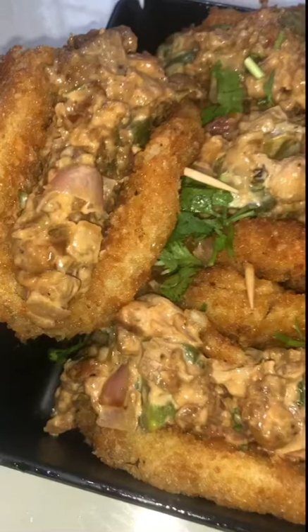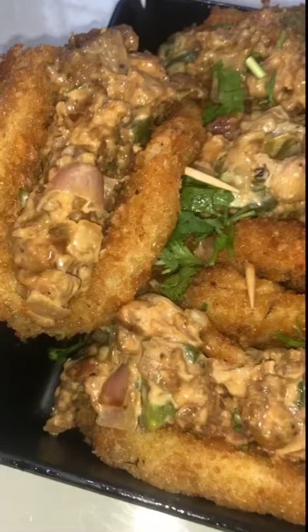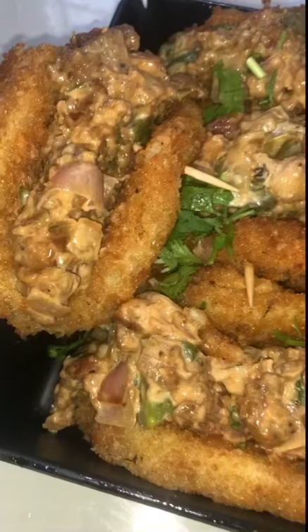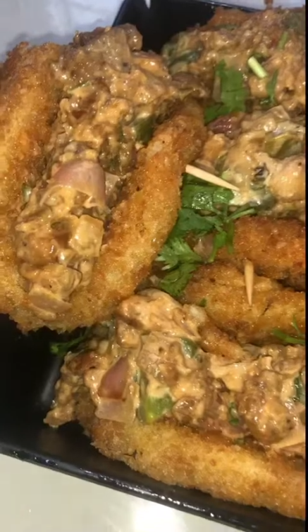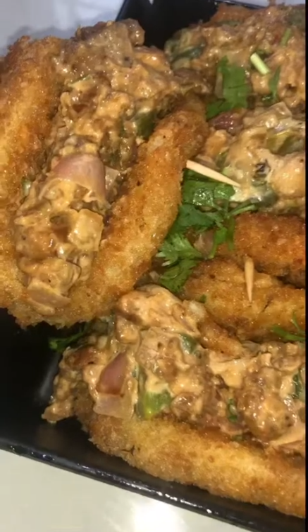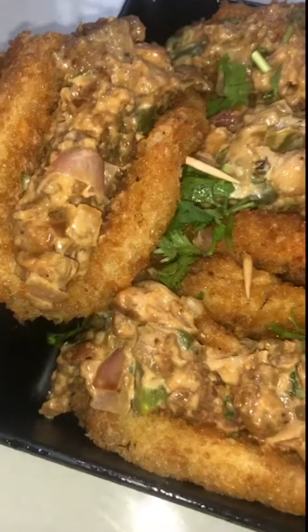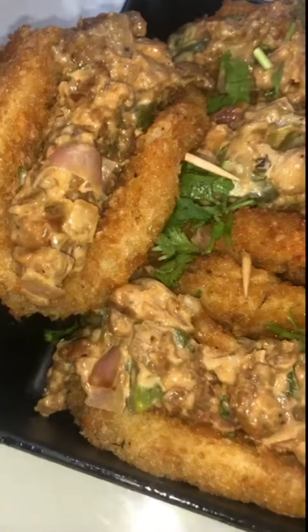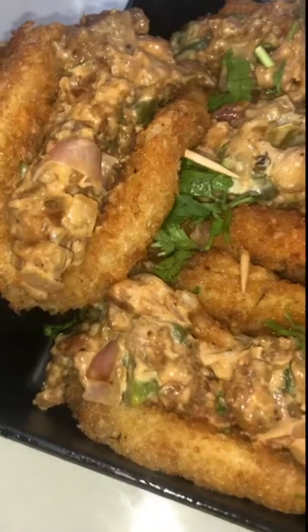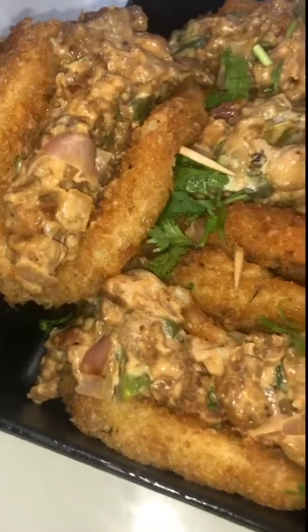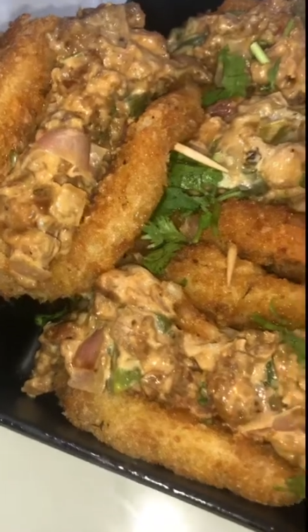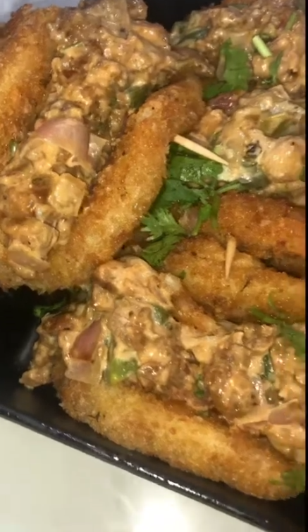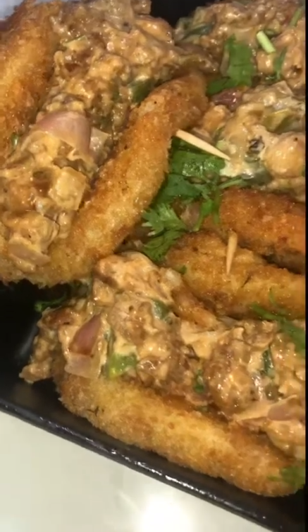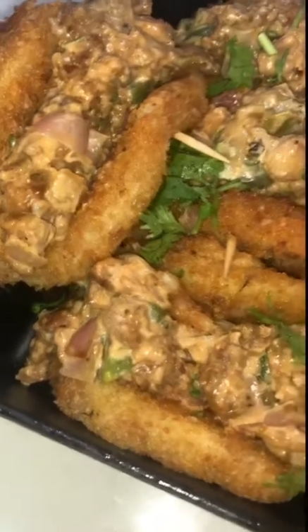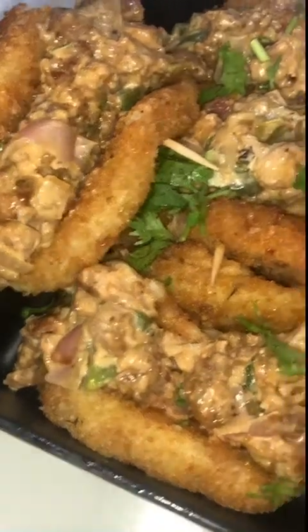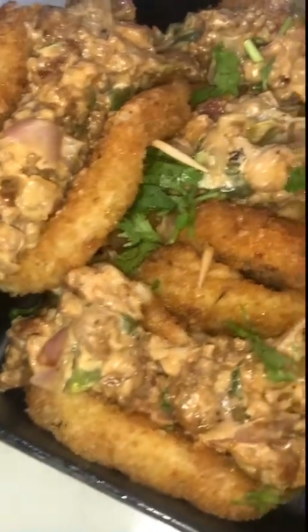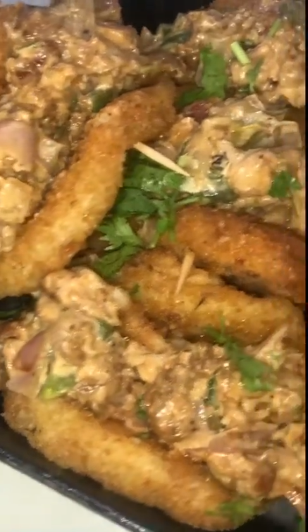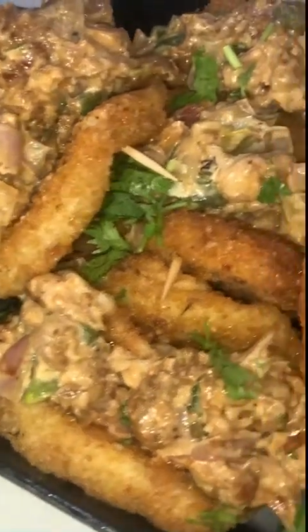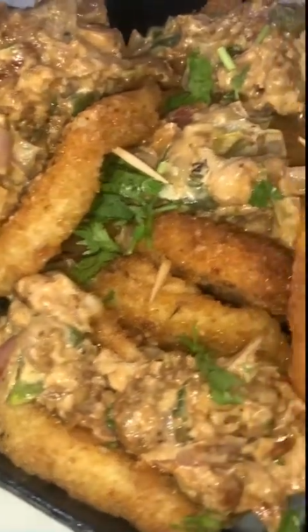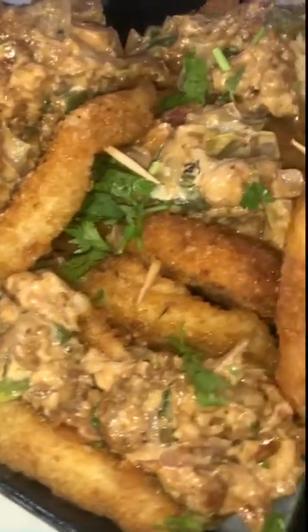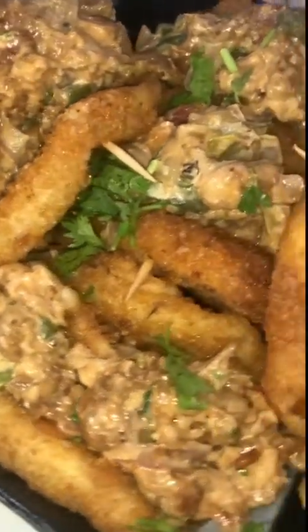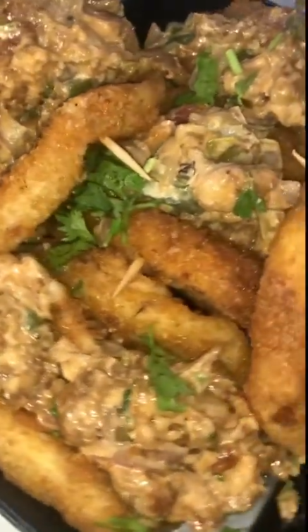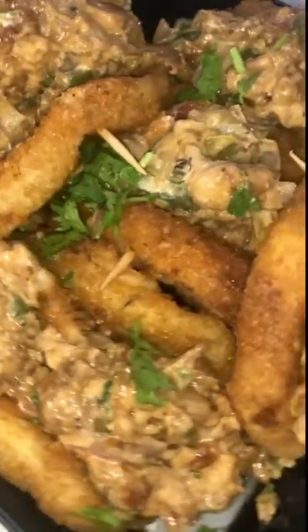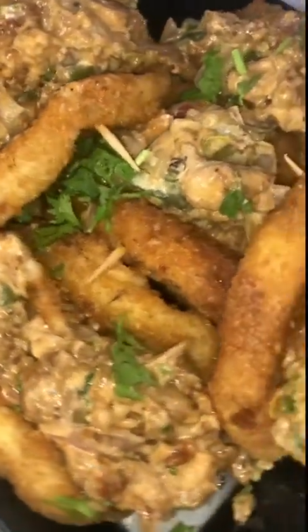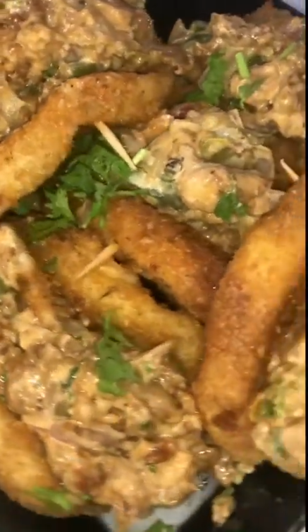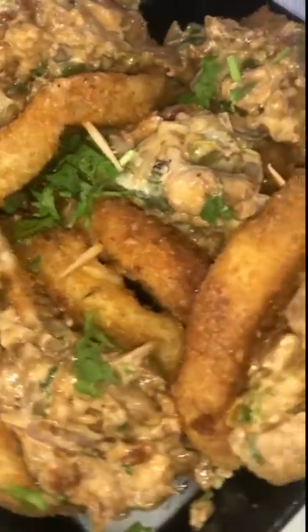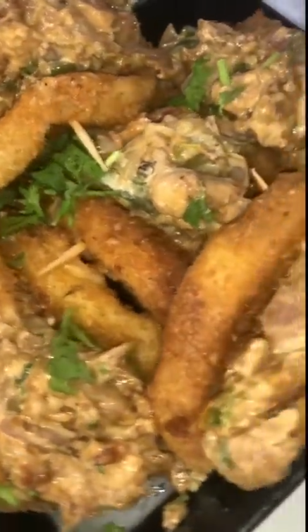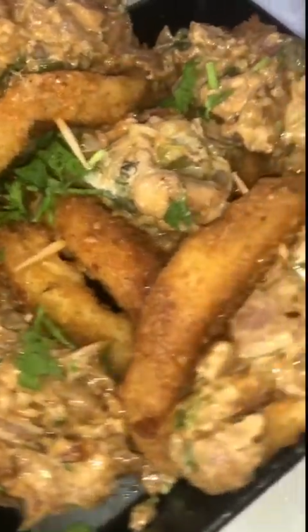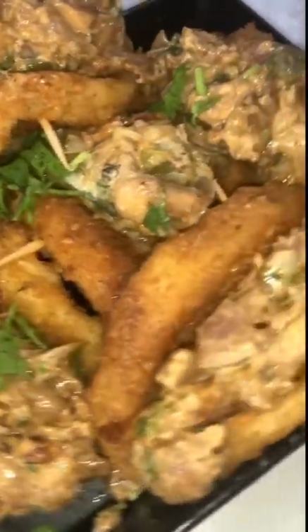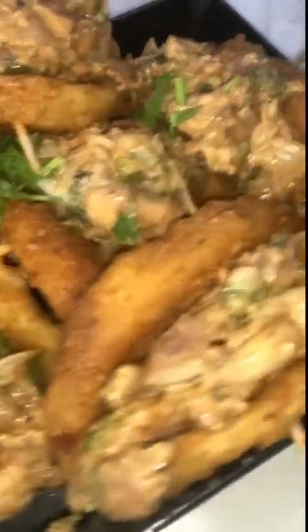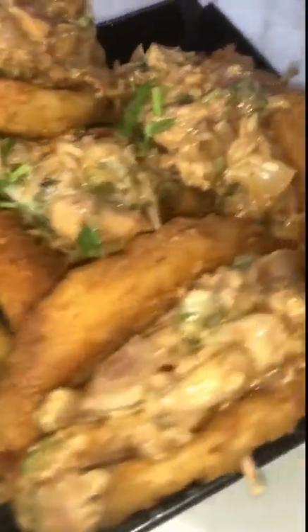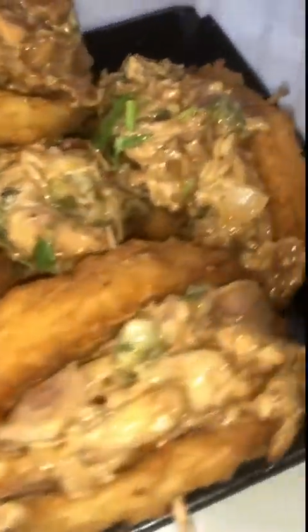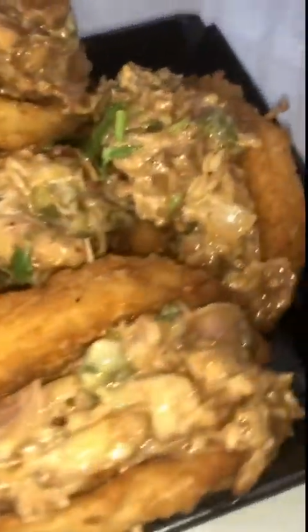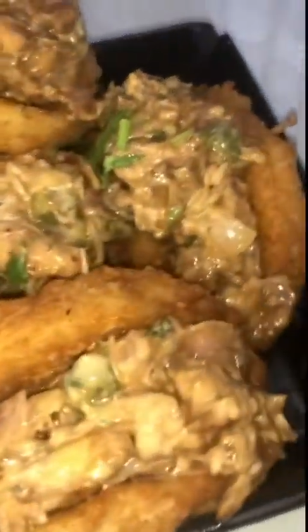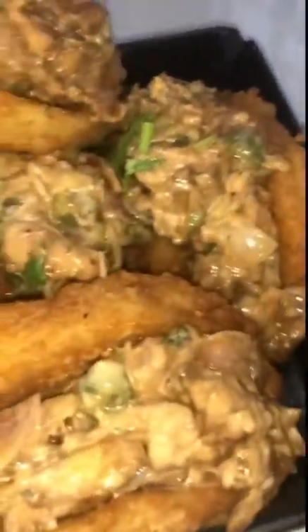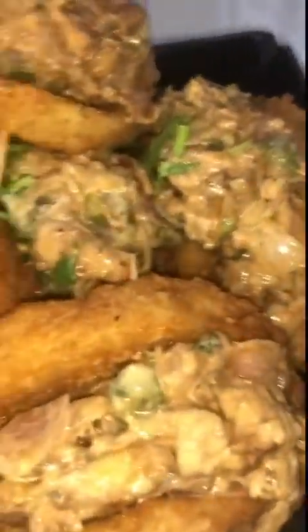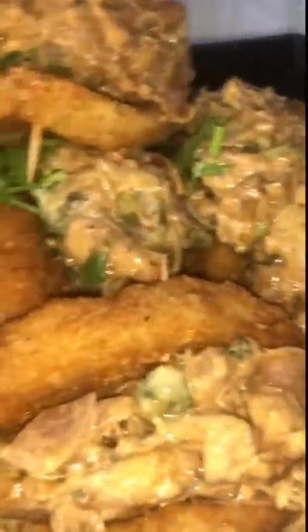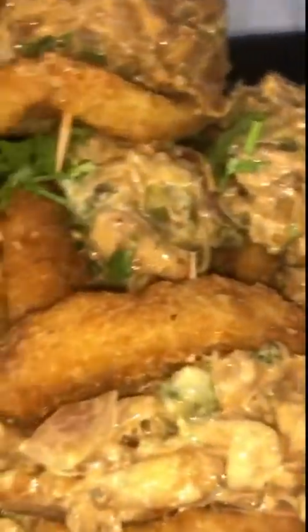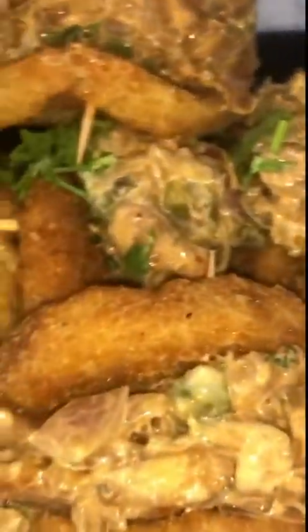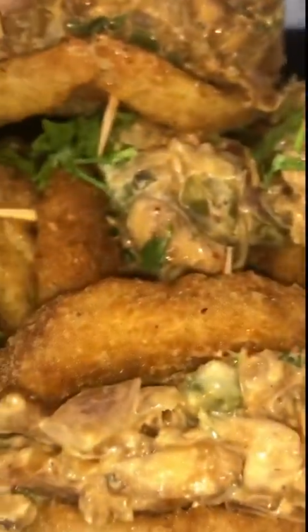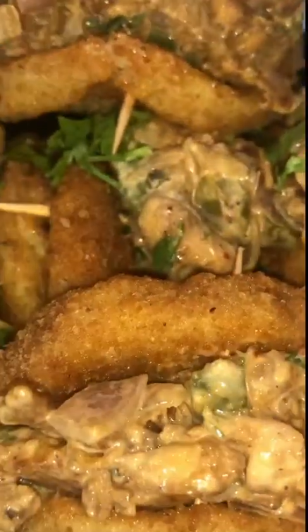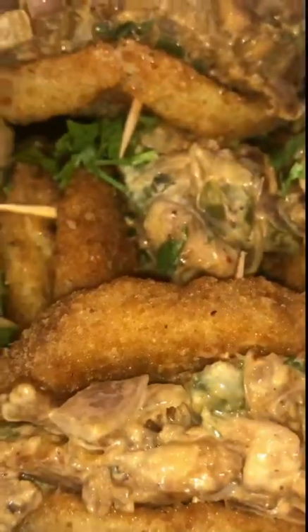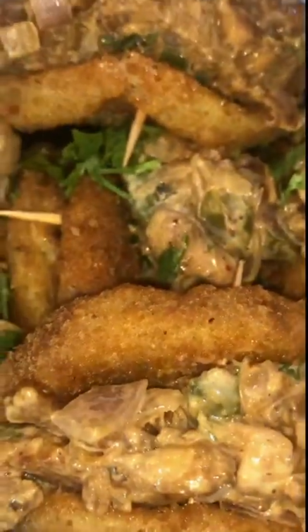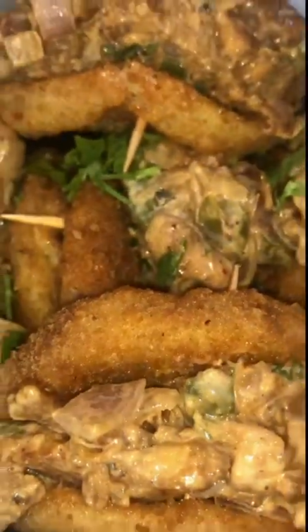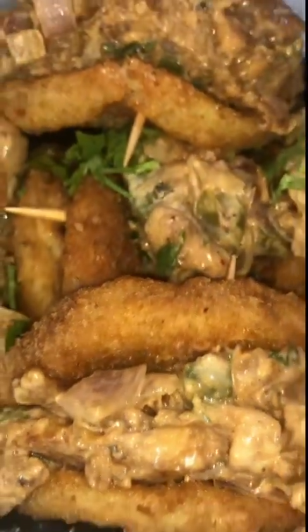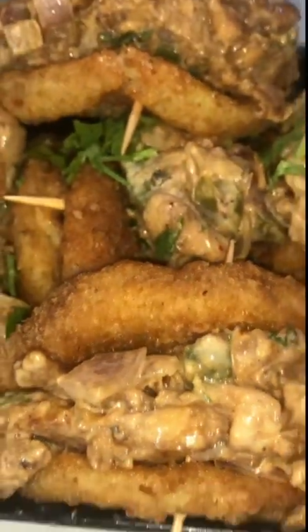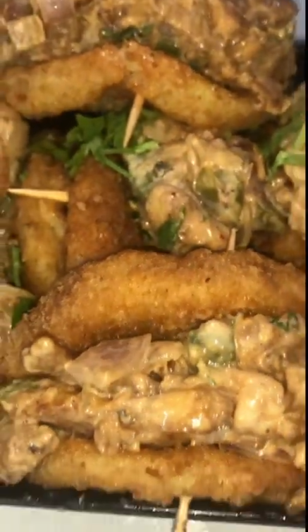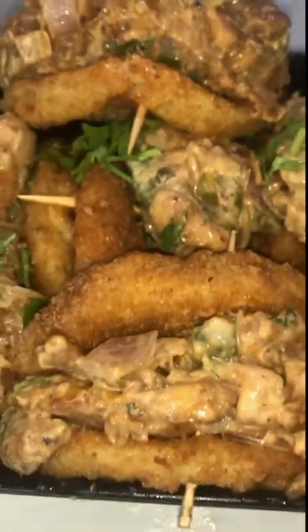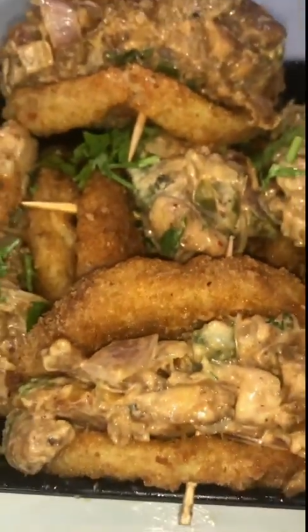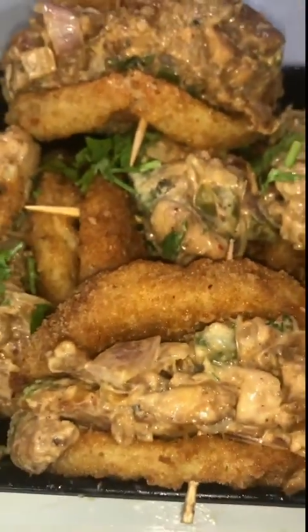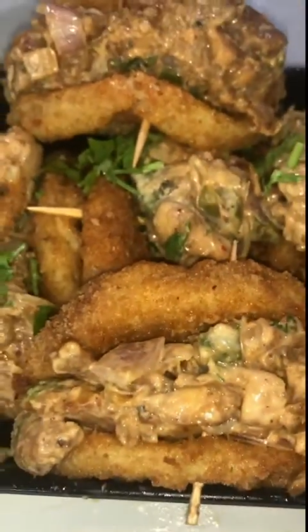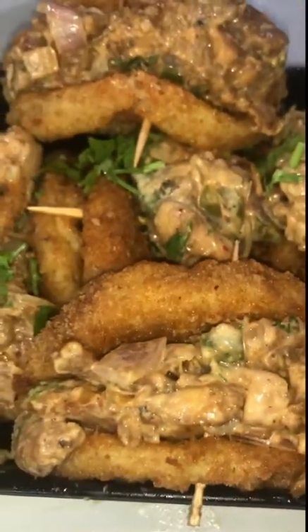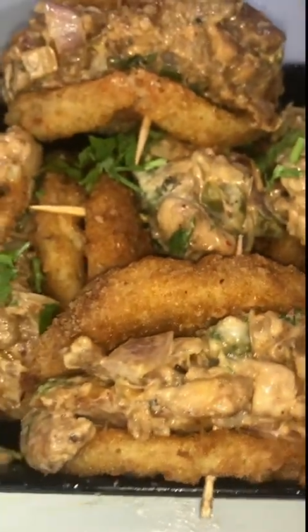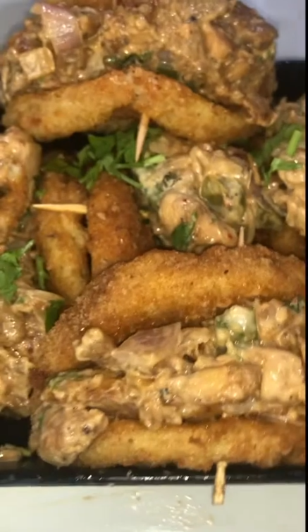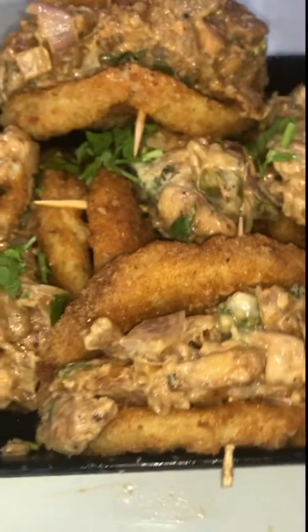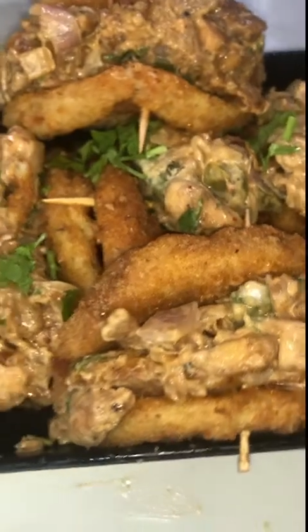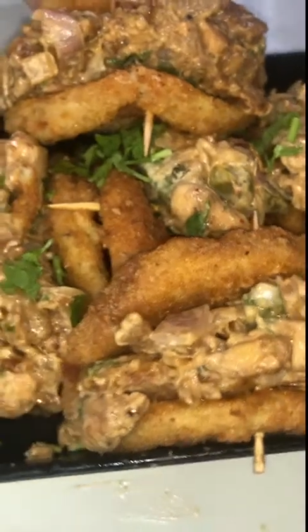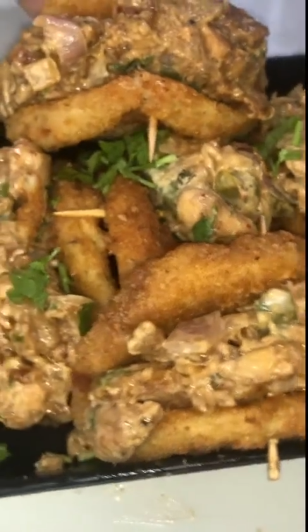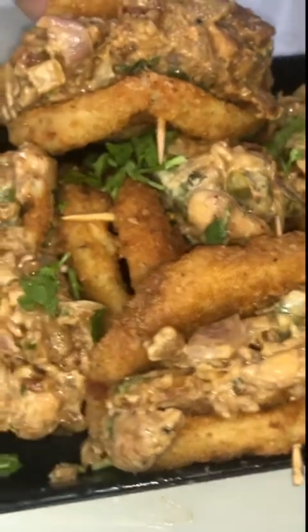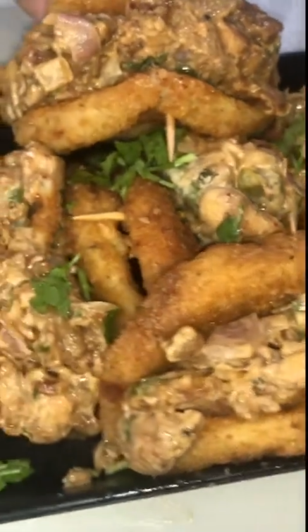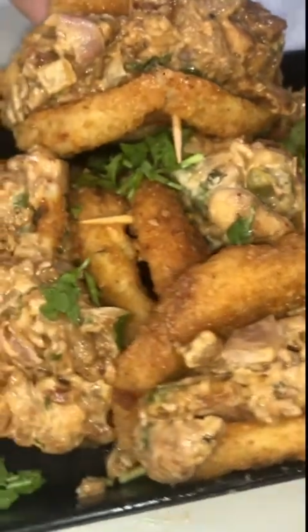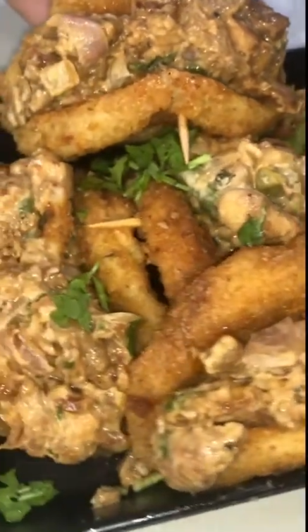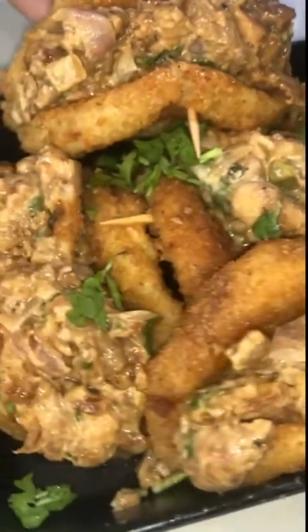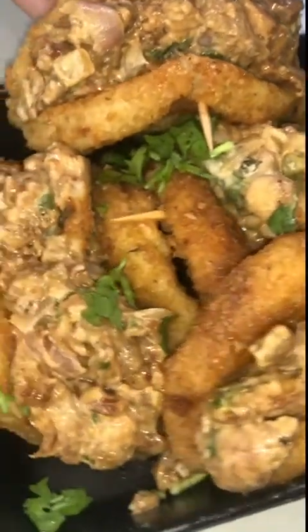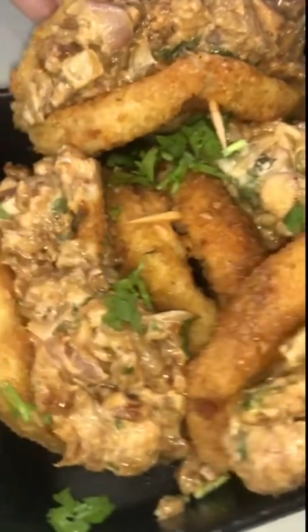Hello and welcome back to my channel. This is my favorite bread. We are ready to serve bread.